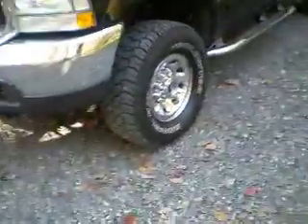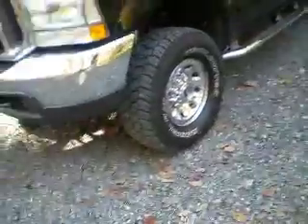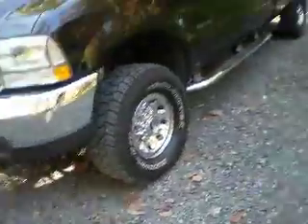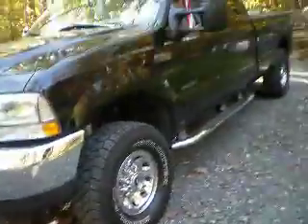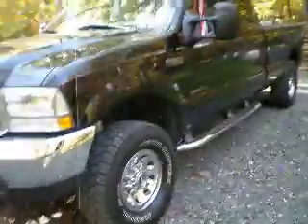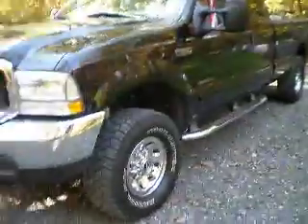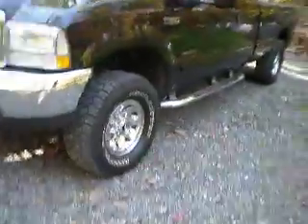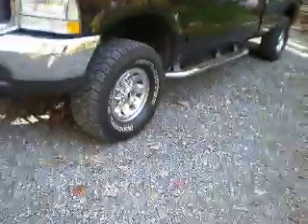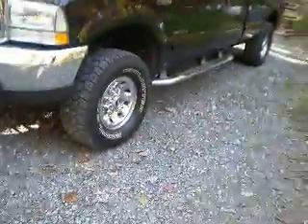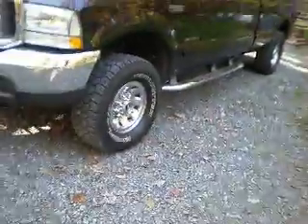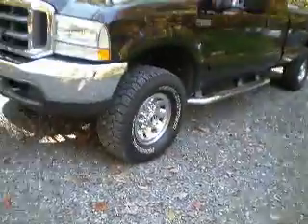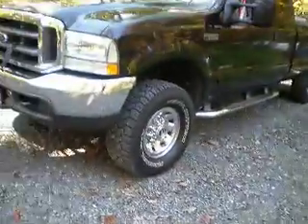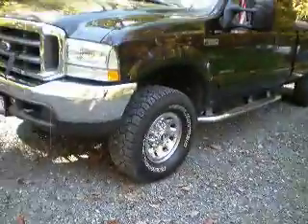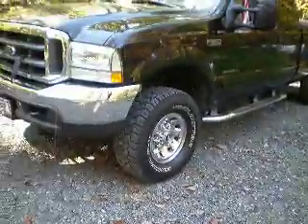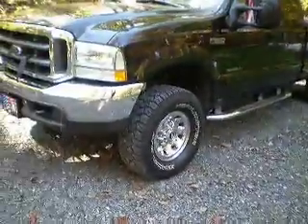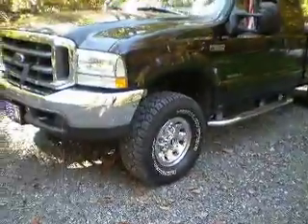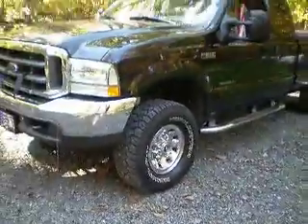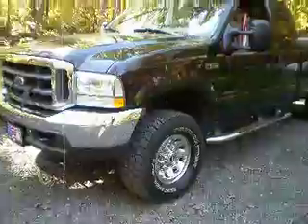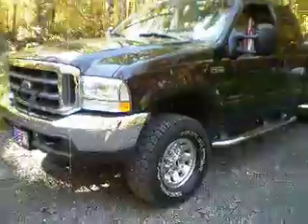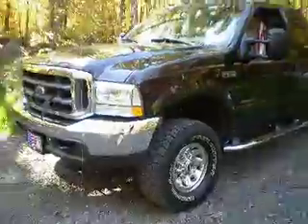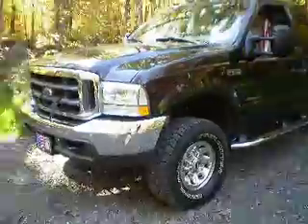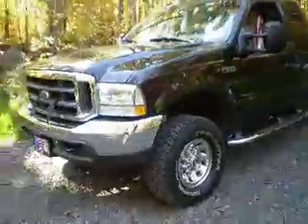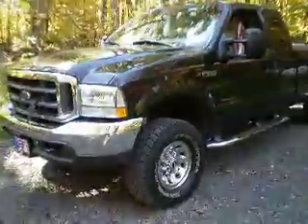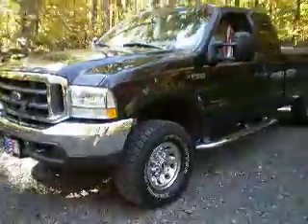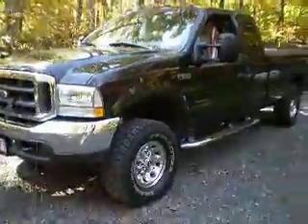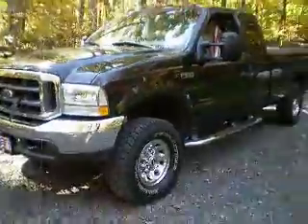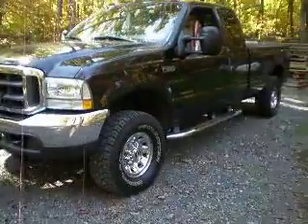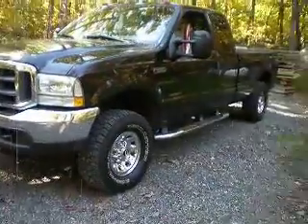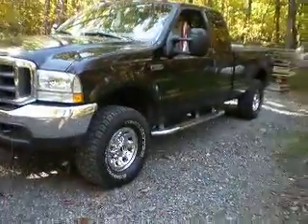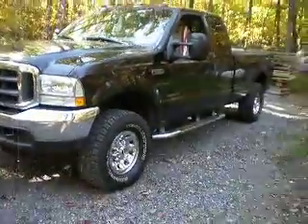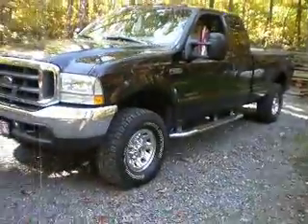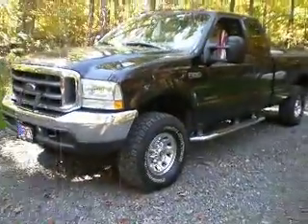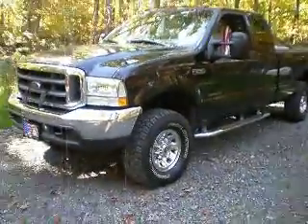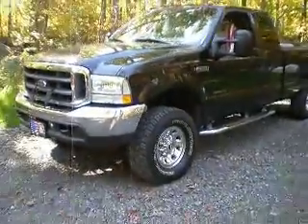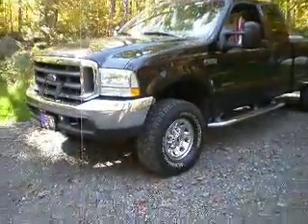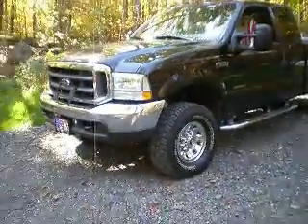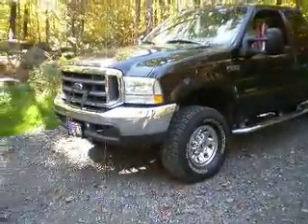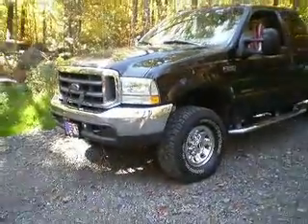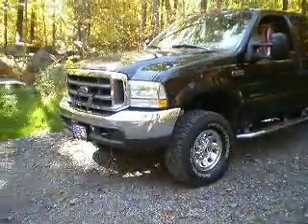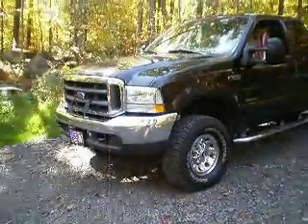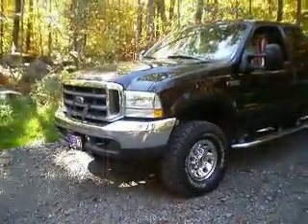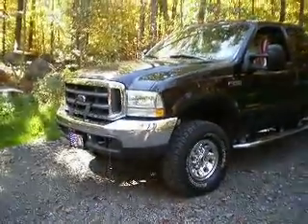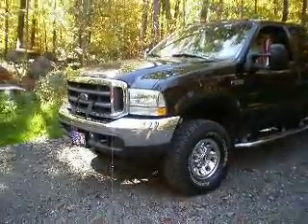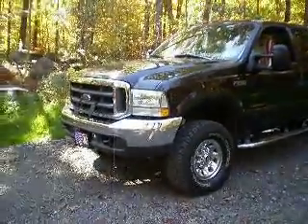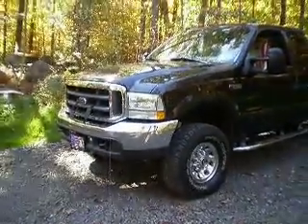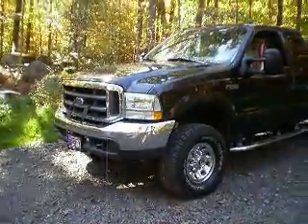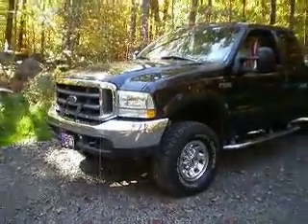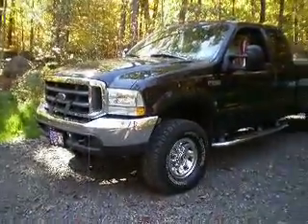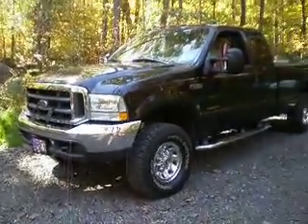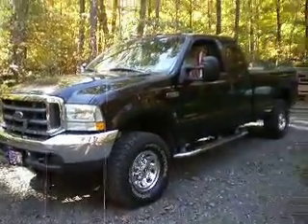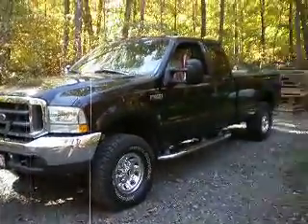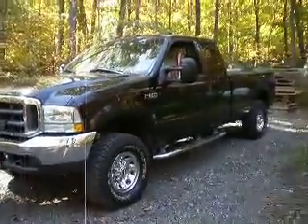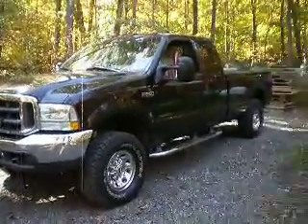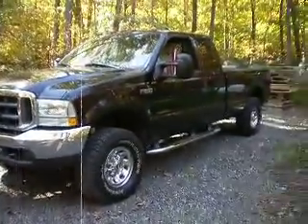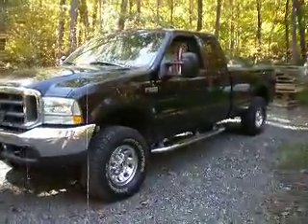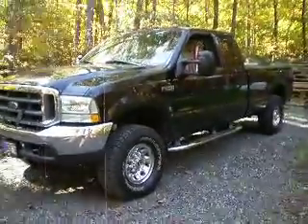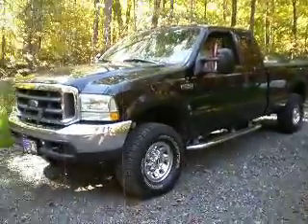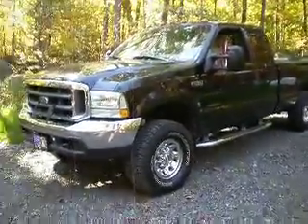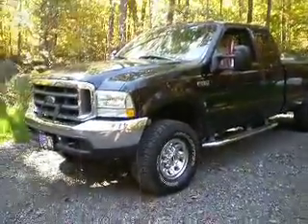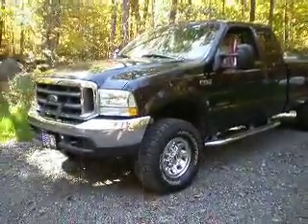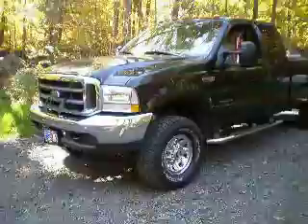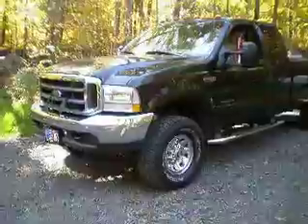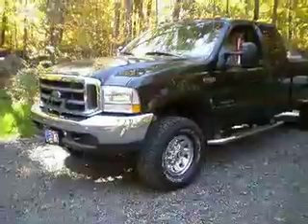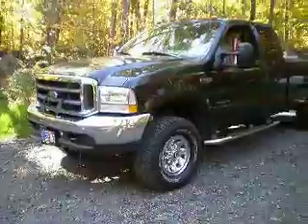All right, and there's our '02 Super Duty — washed and shined up. There you go.